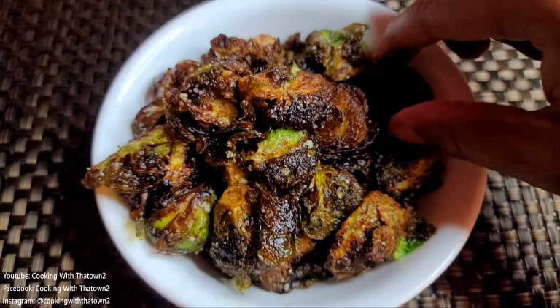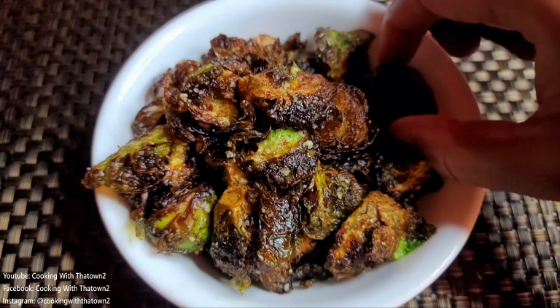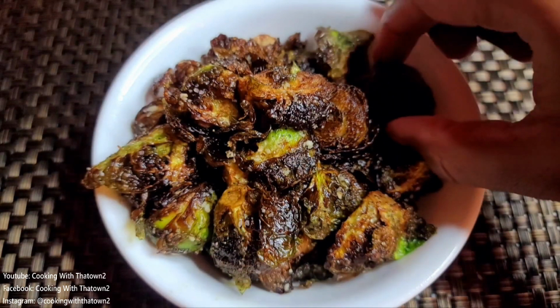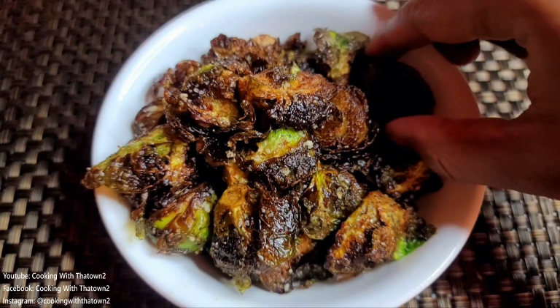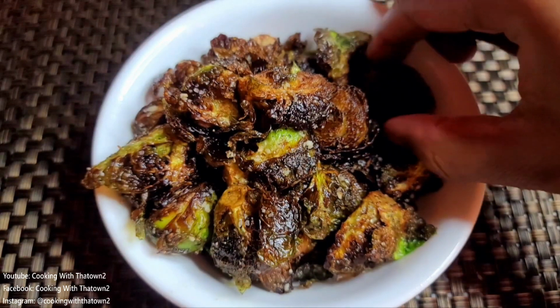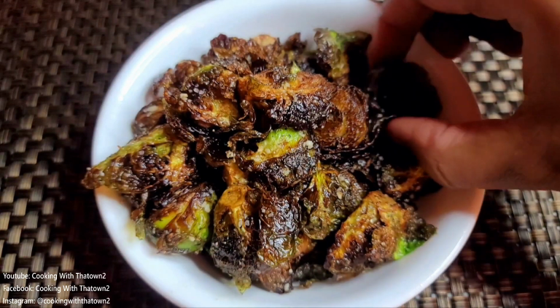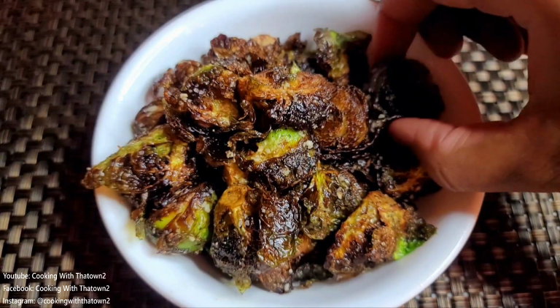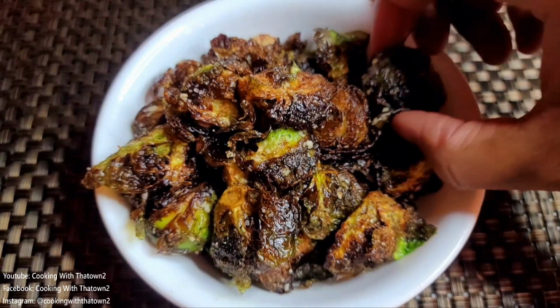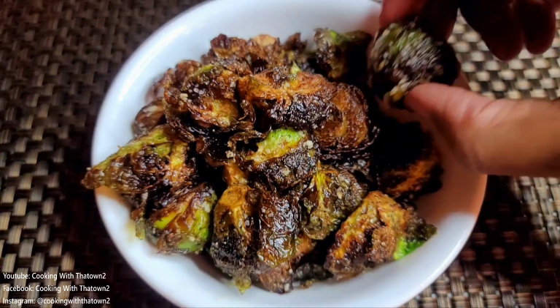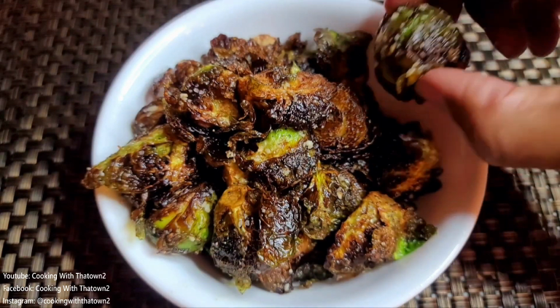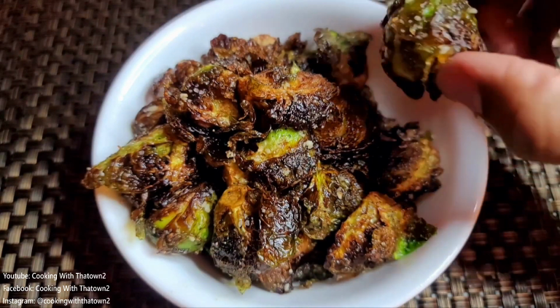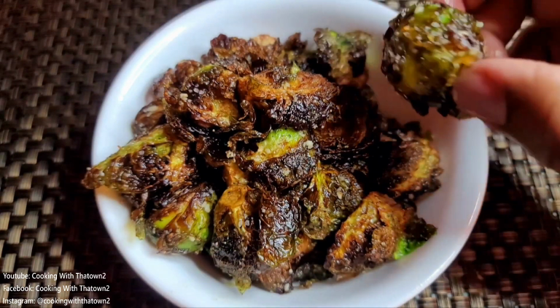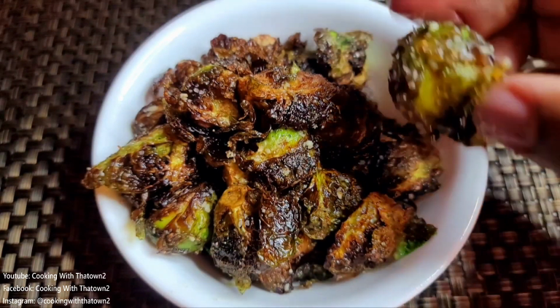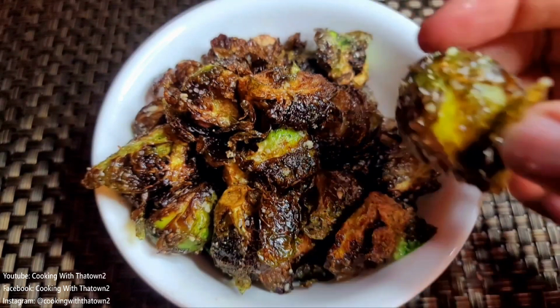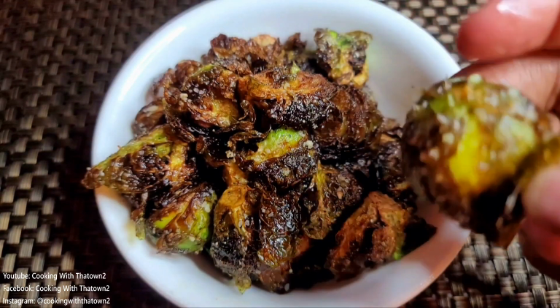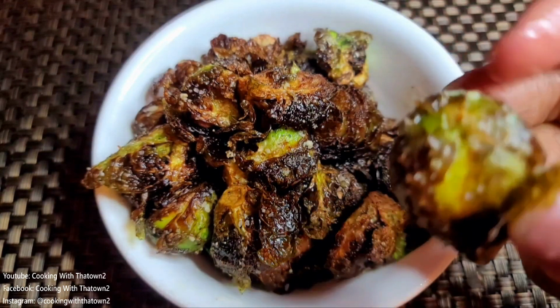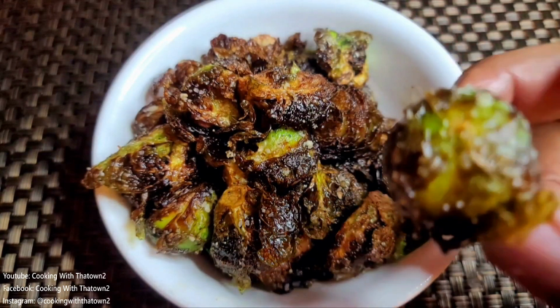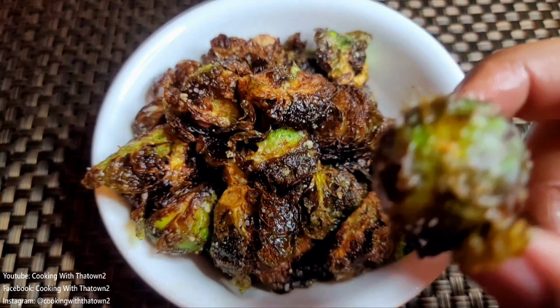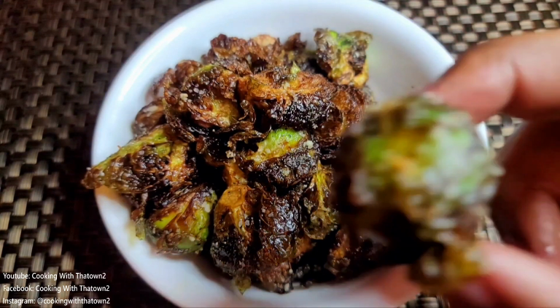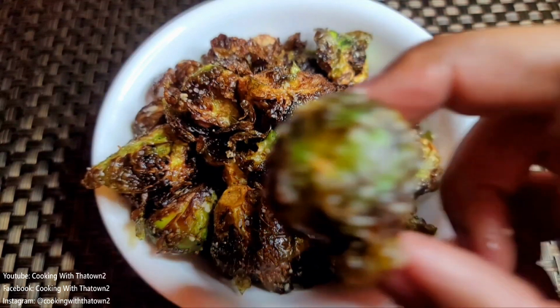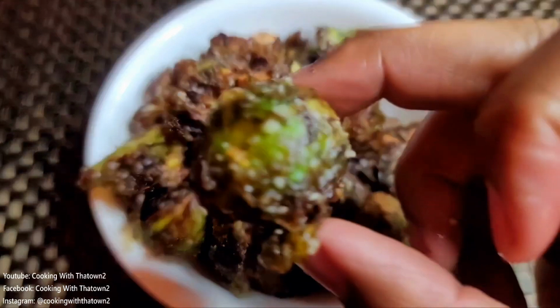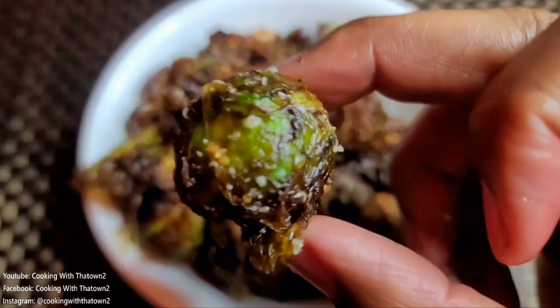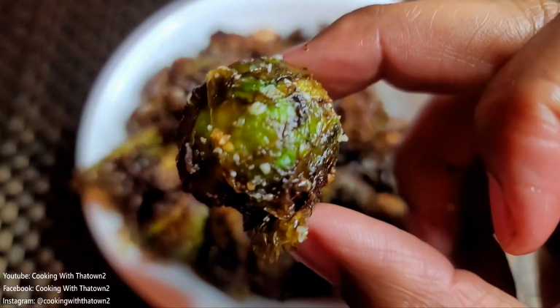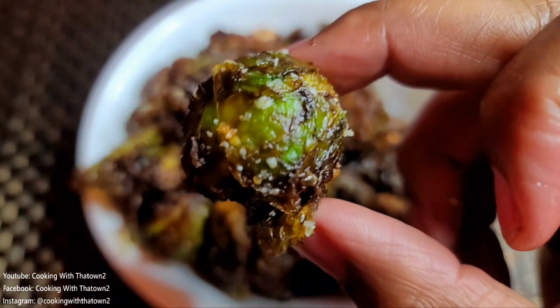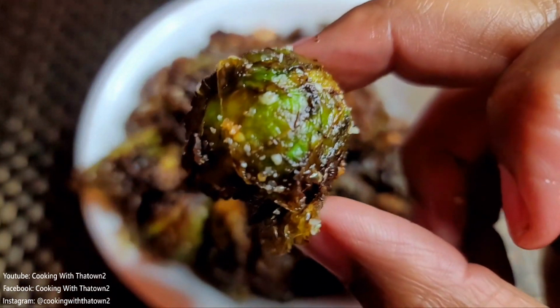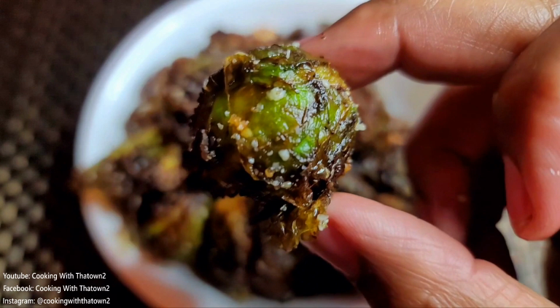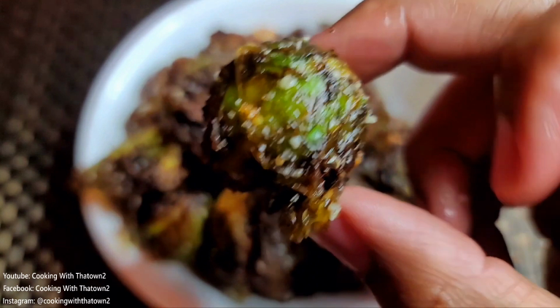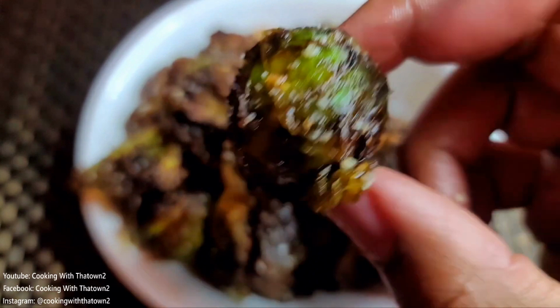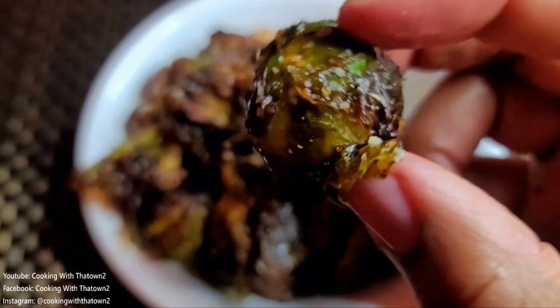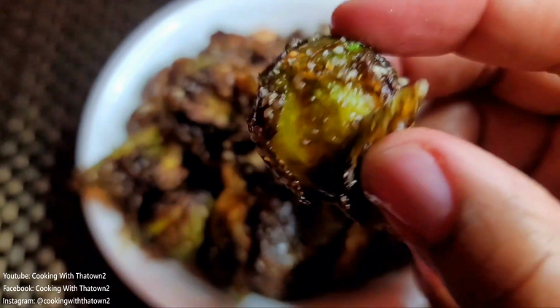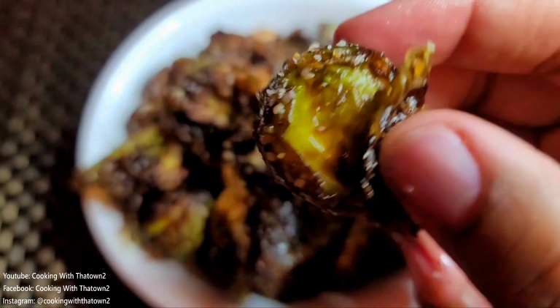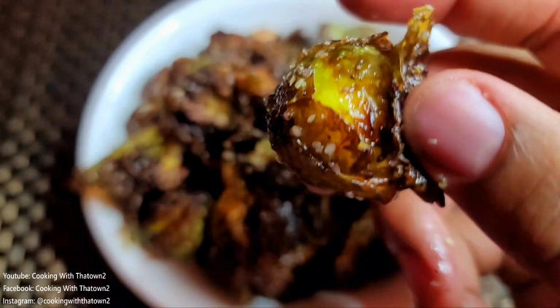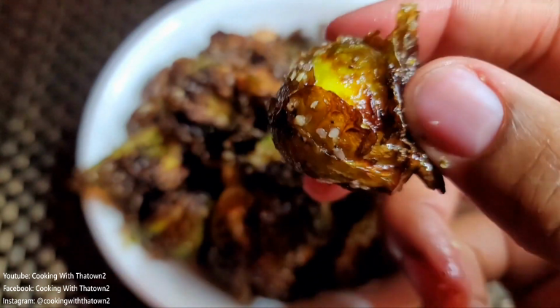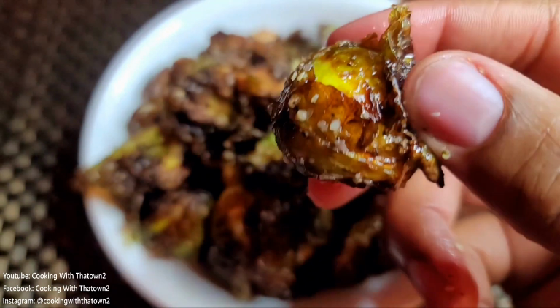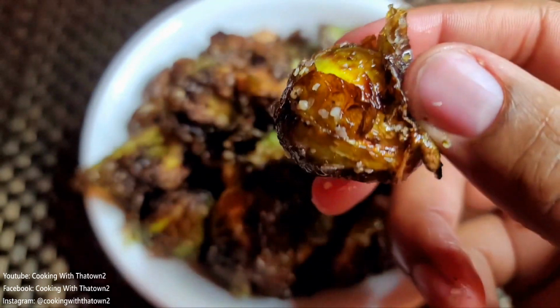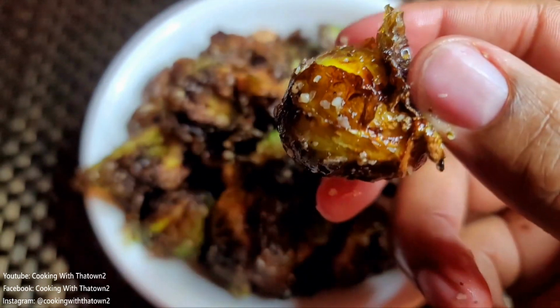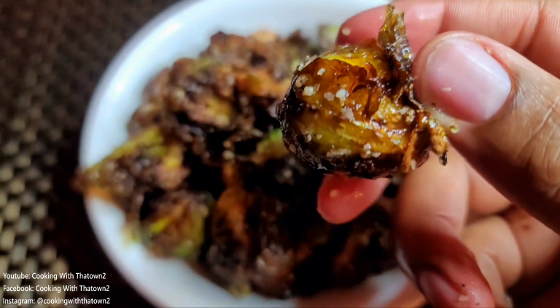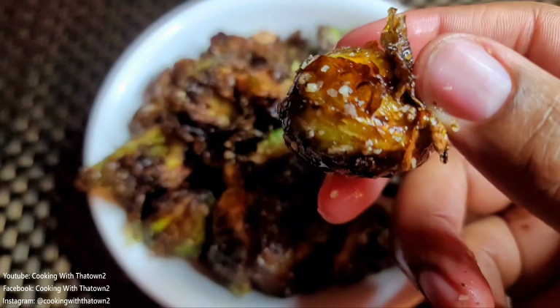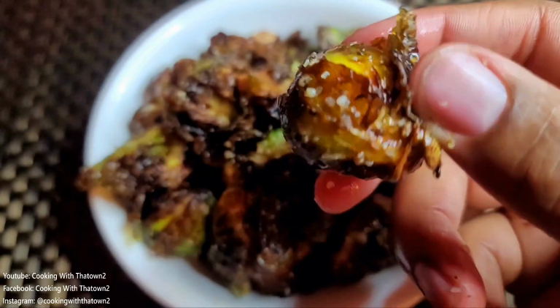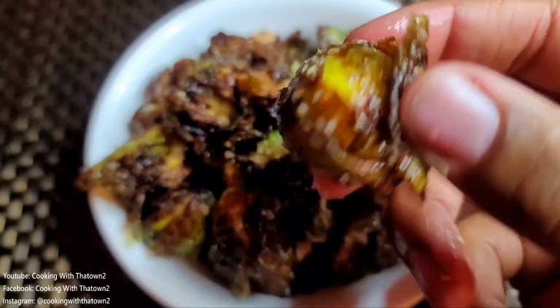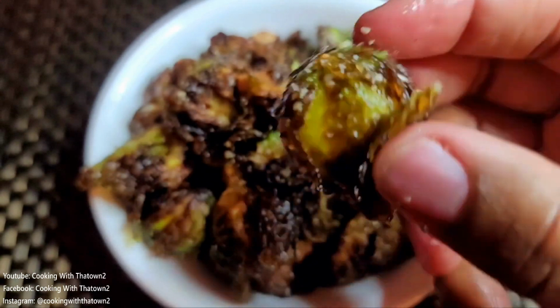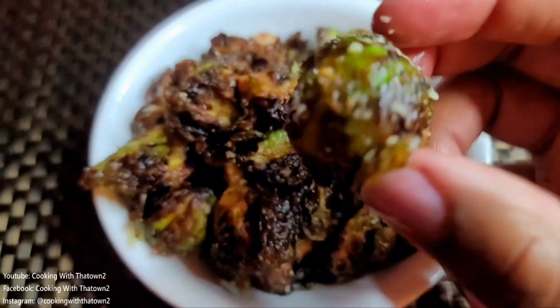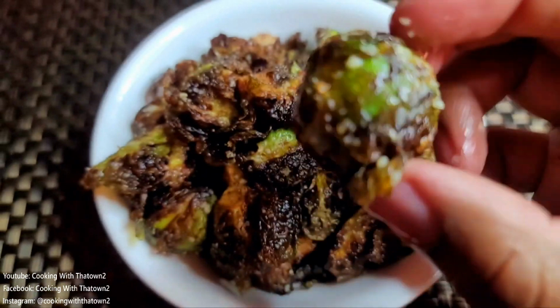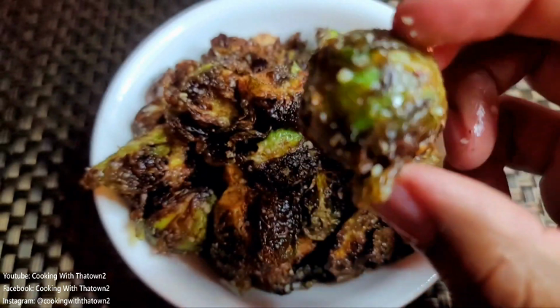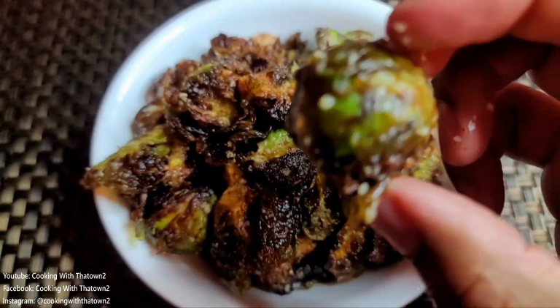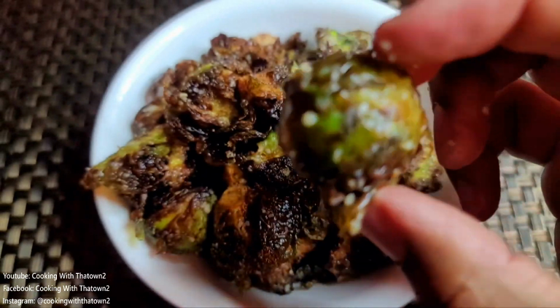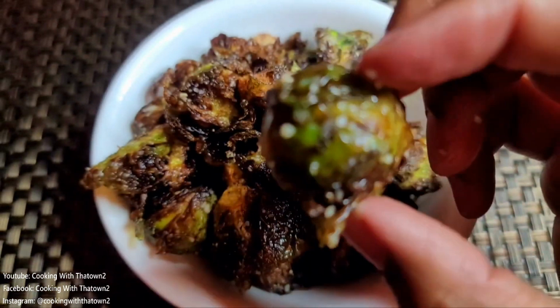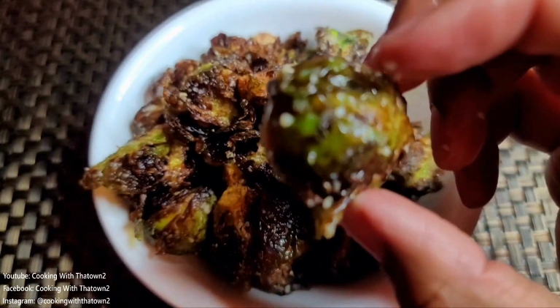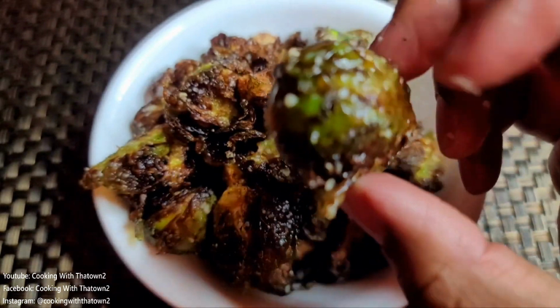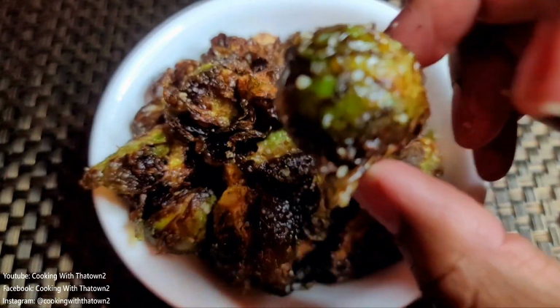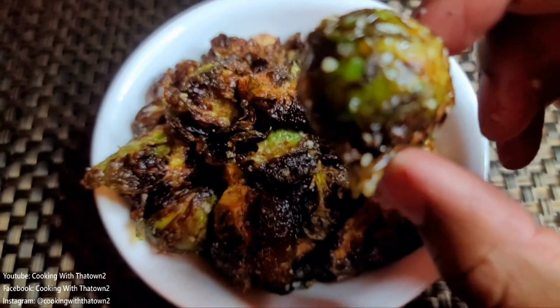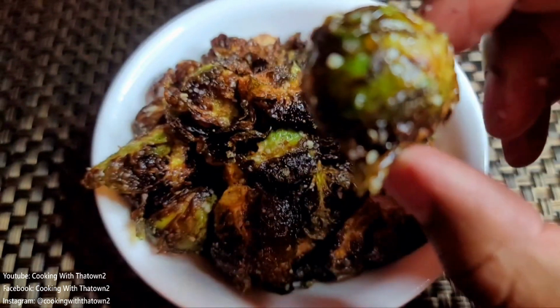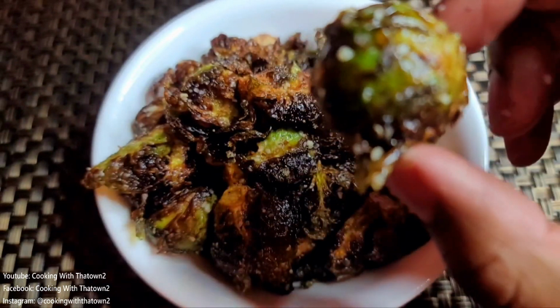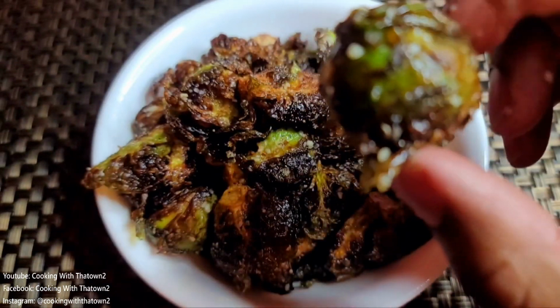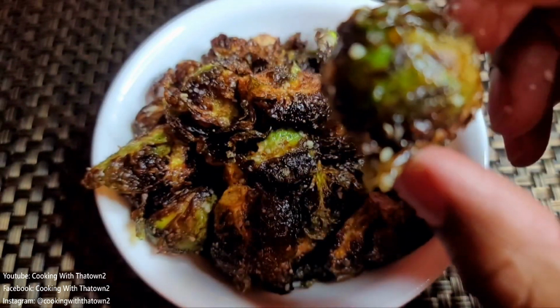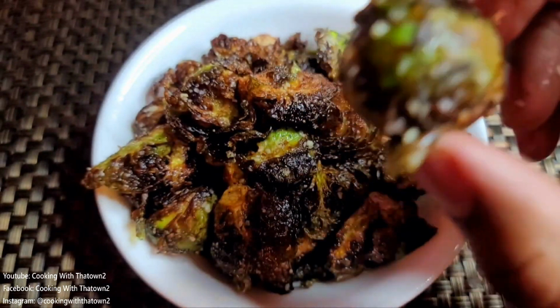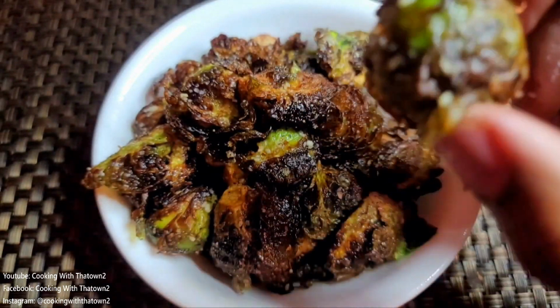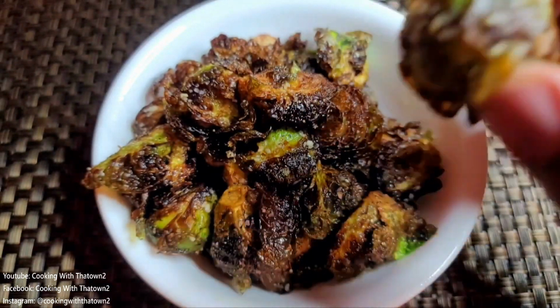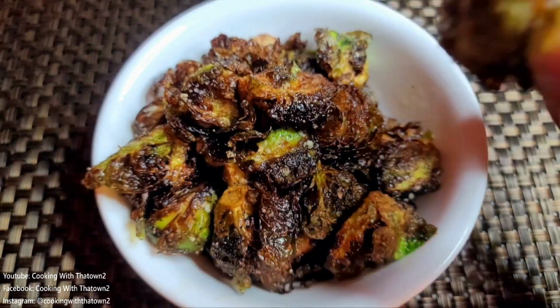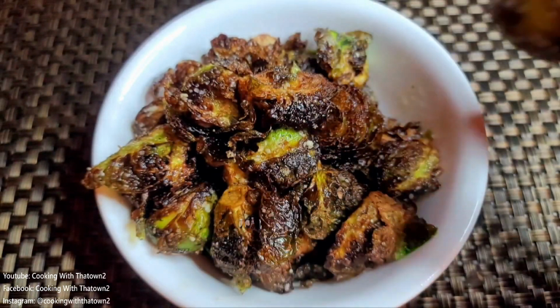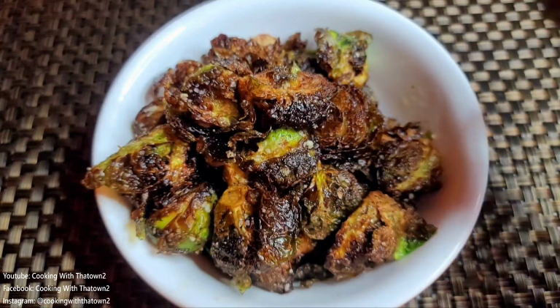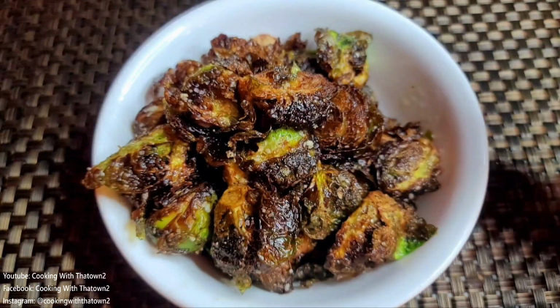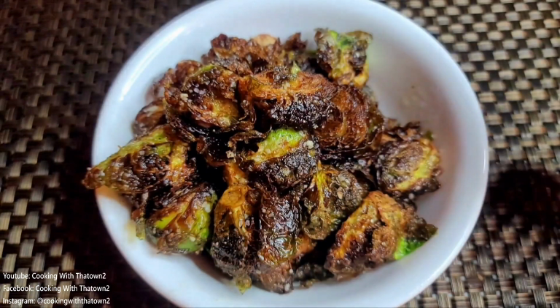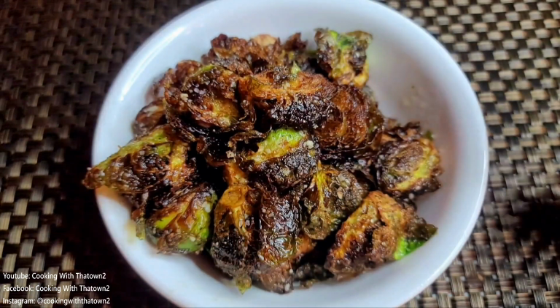You can see by opening one up and pulling it back — the inside is nice and creamy and soft. These came out very nice.